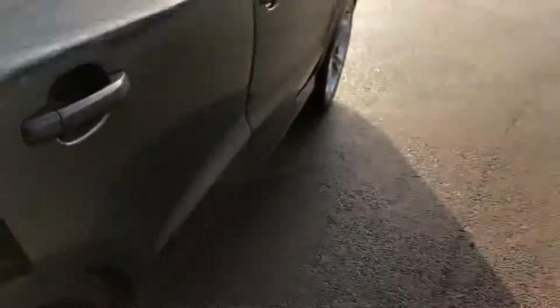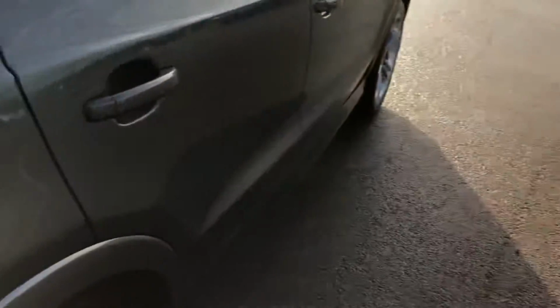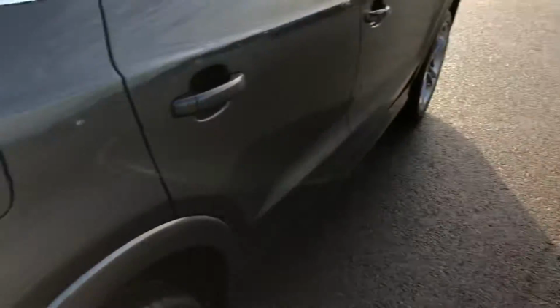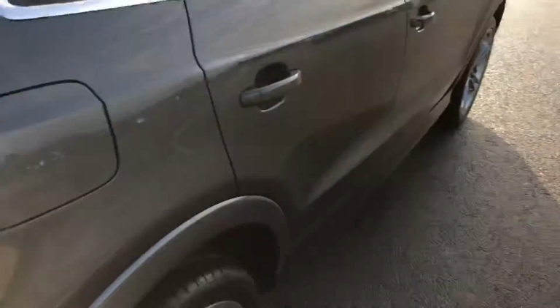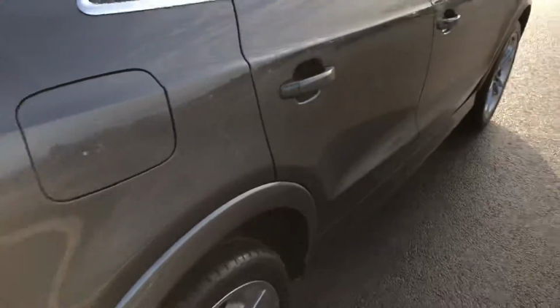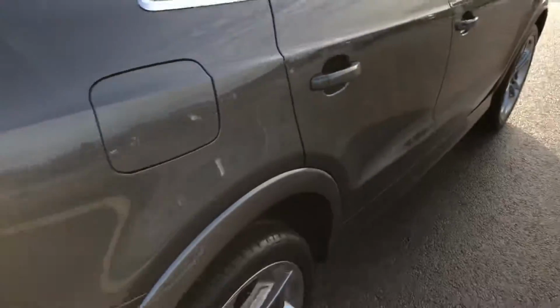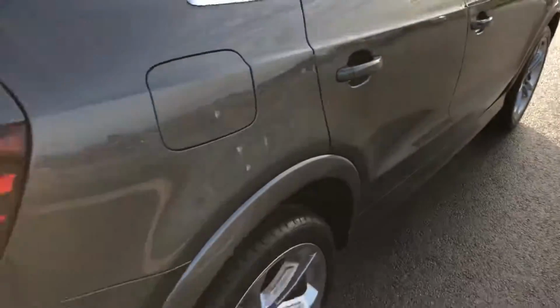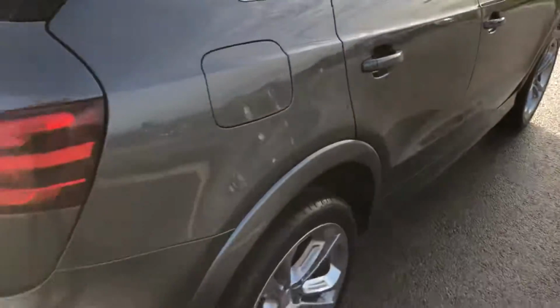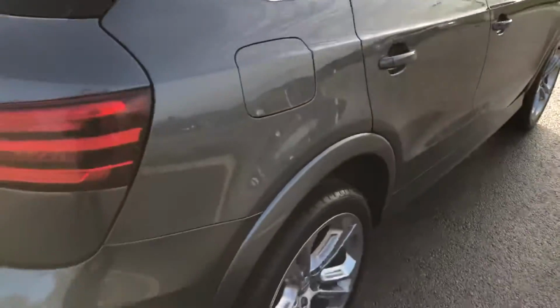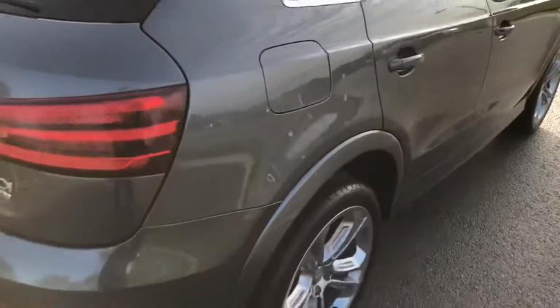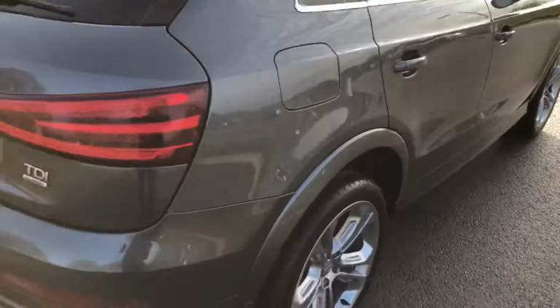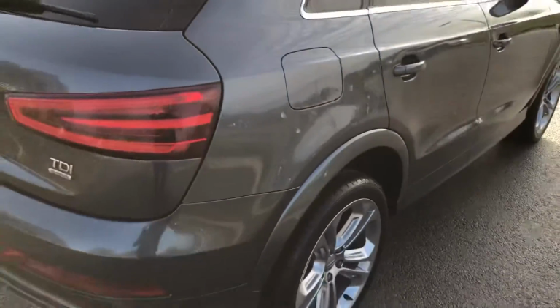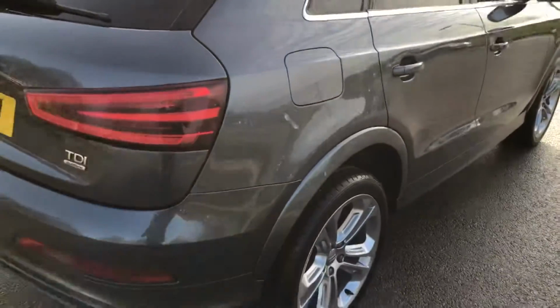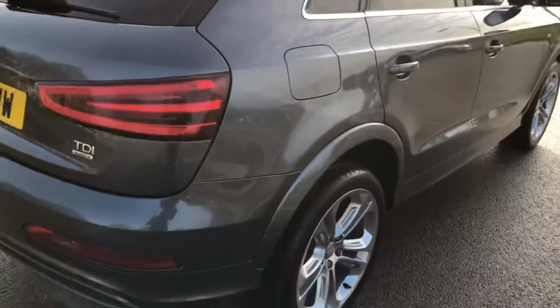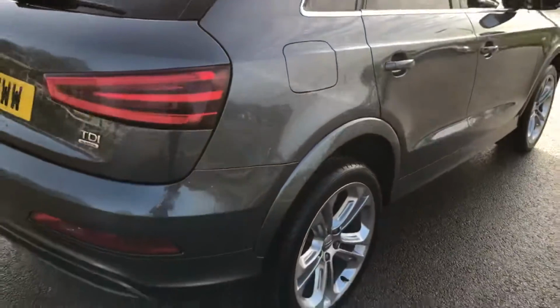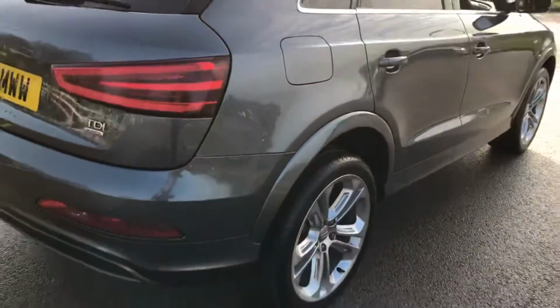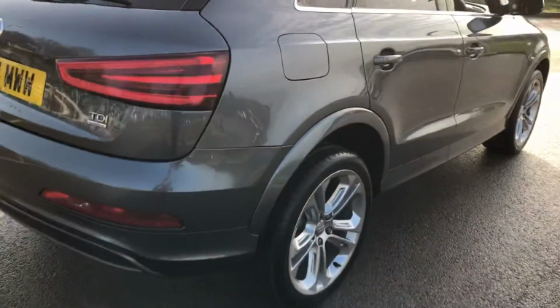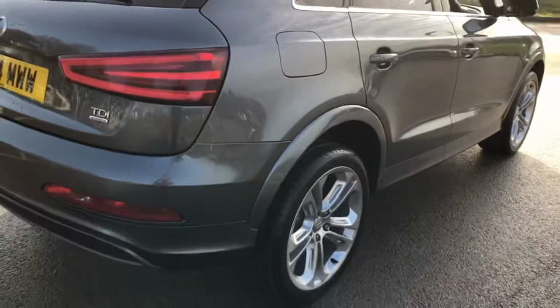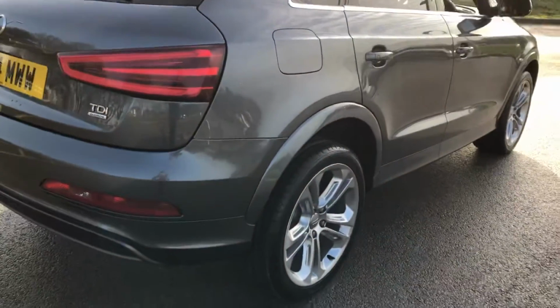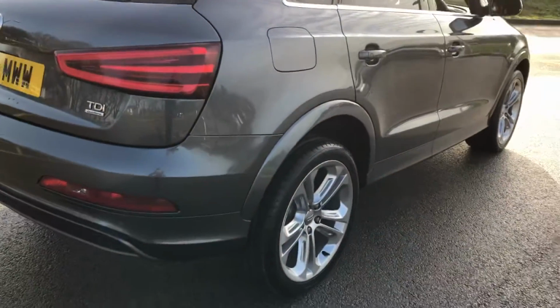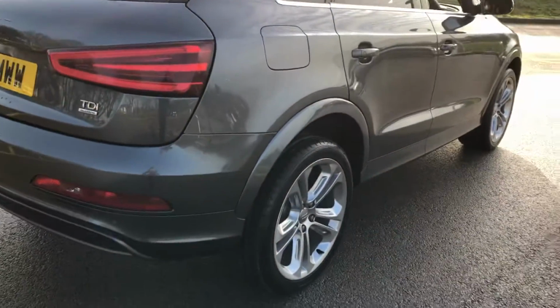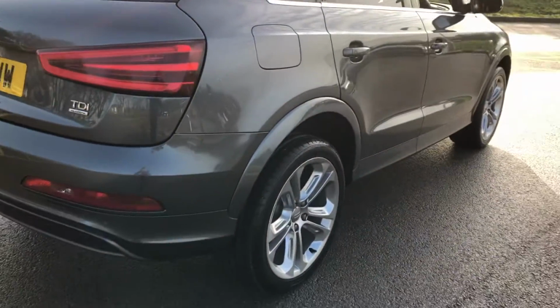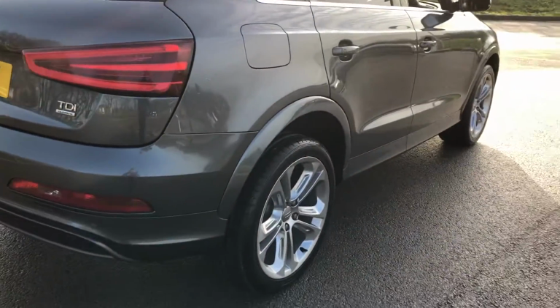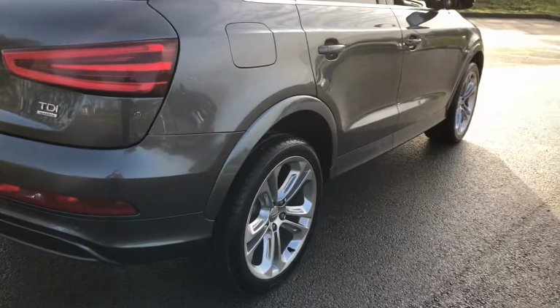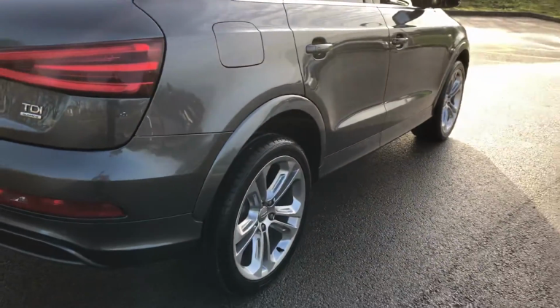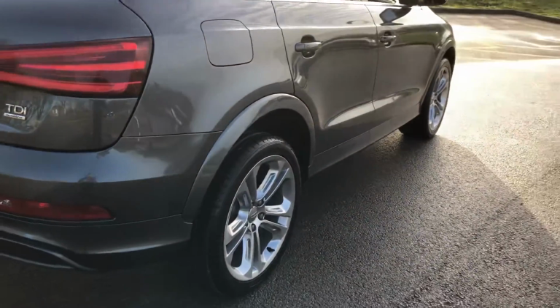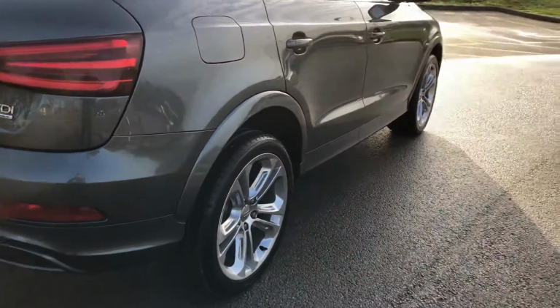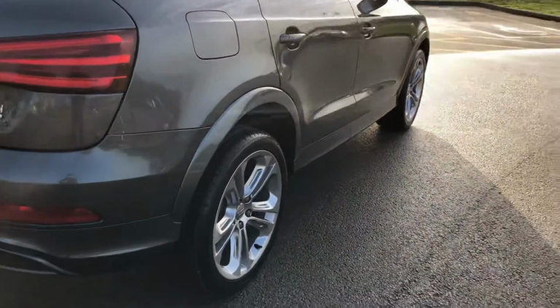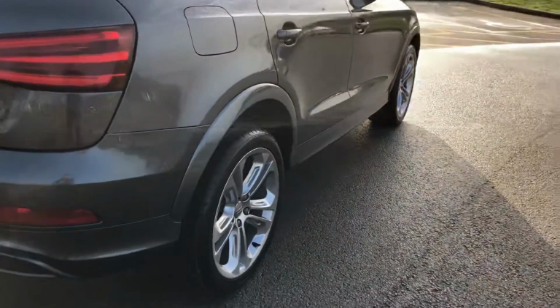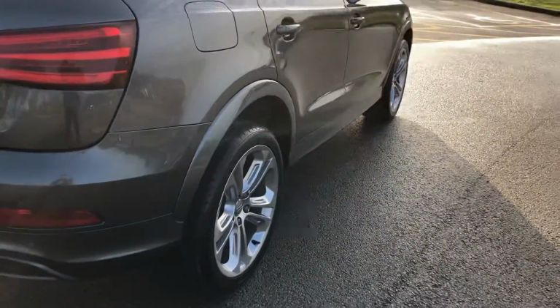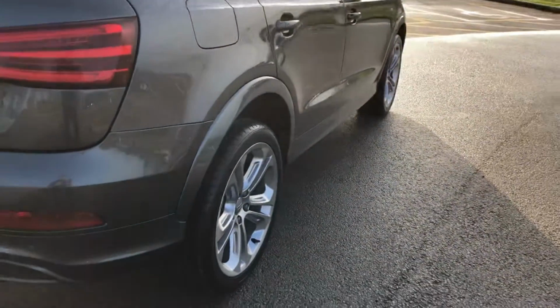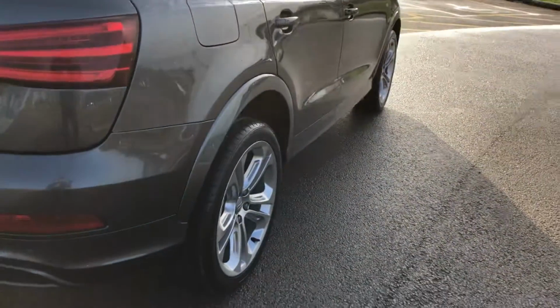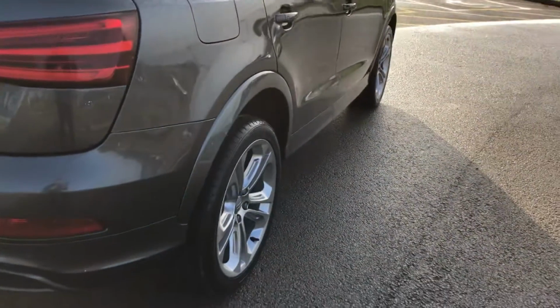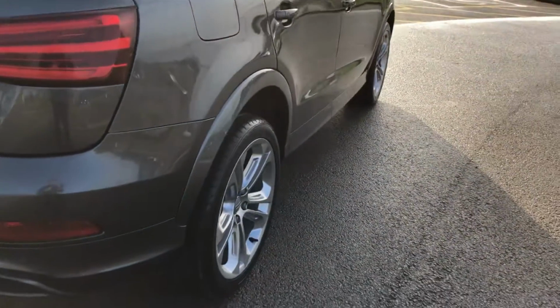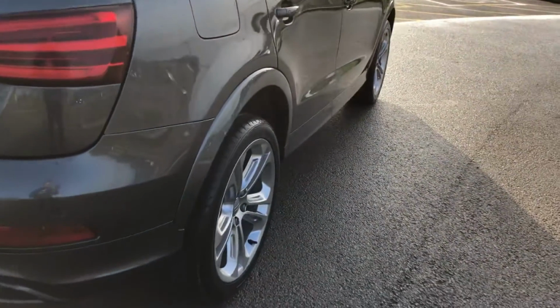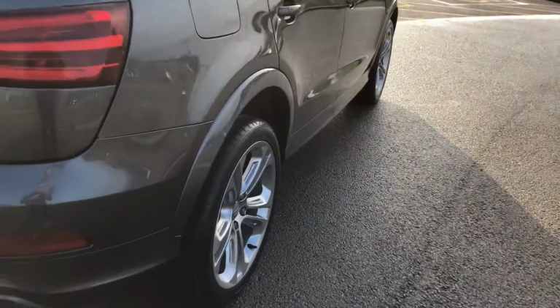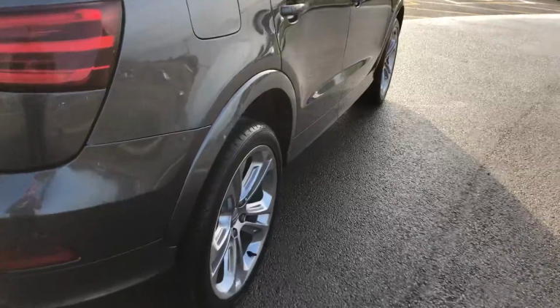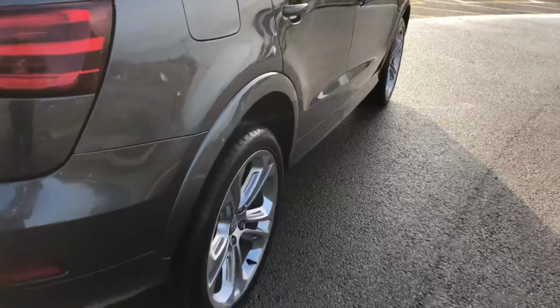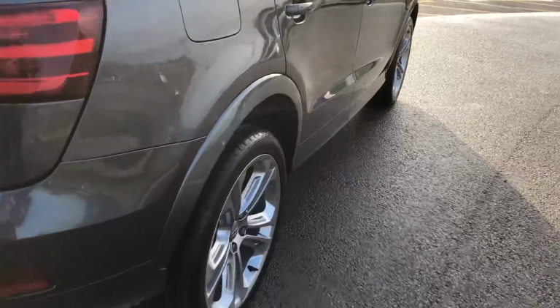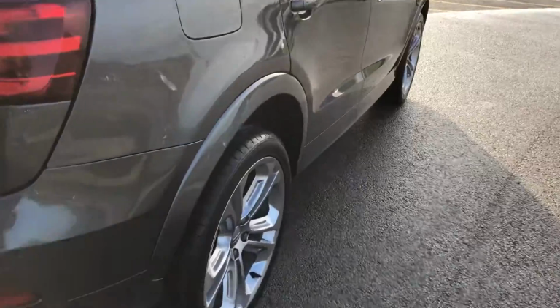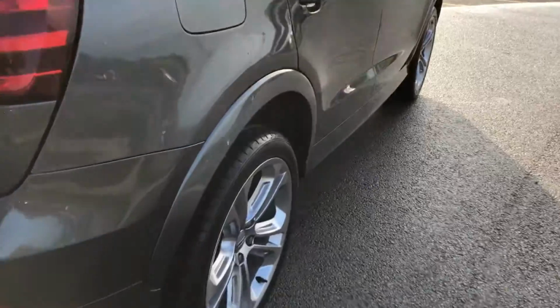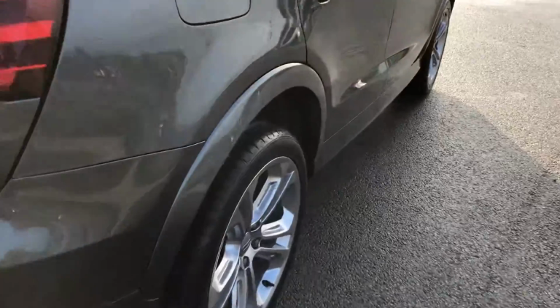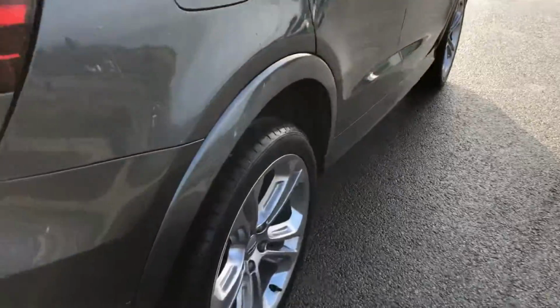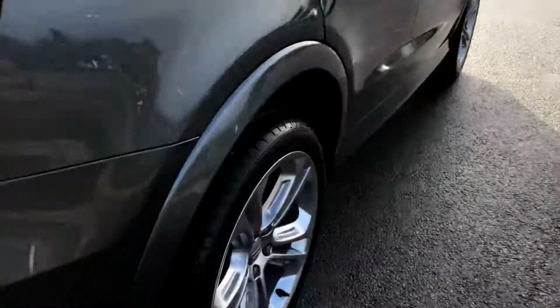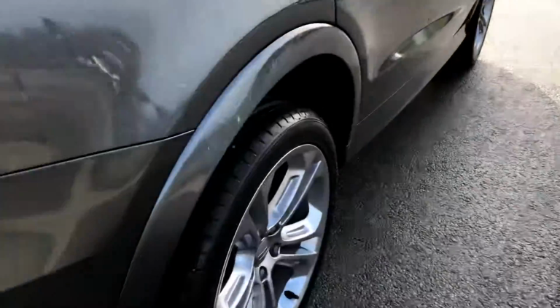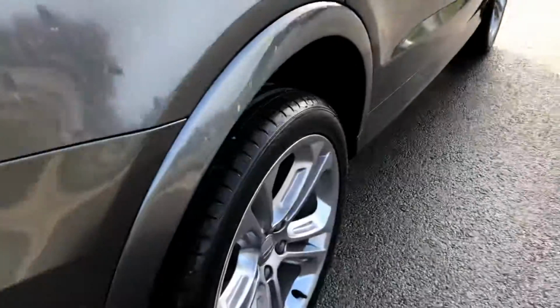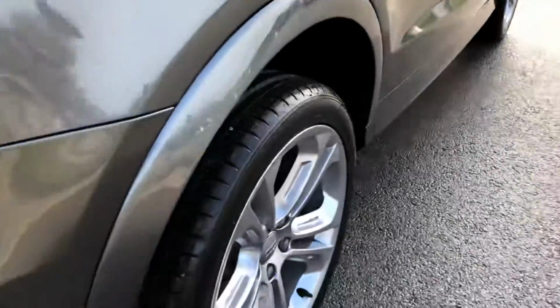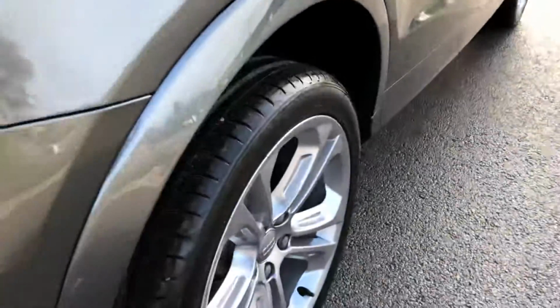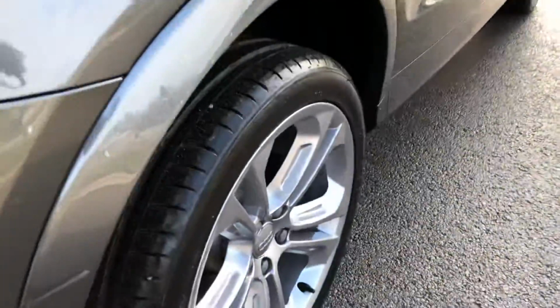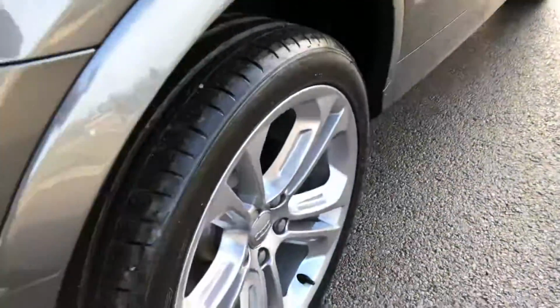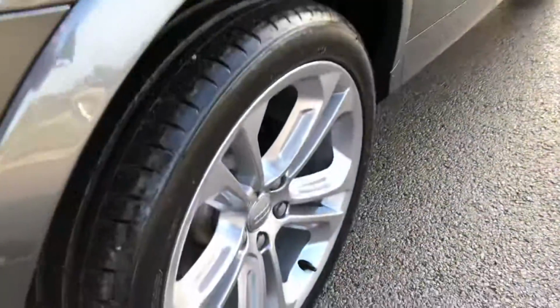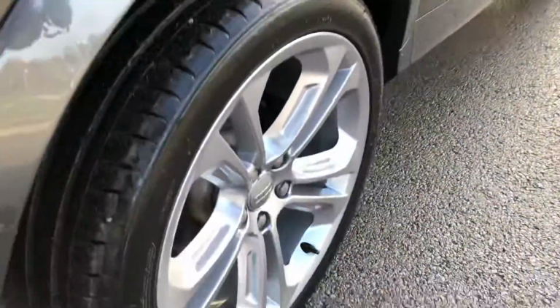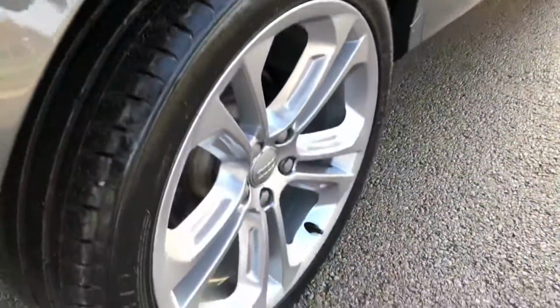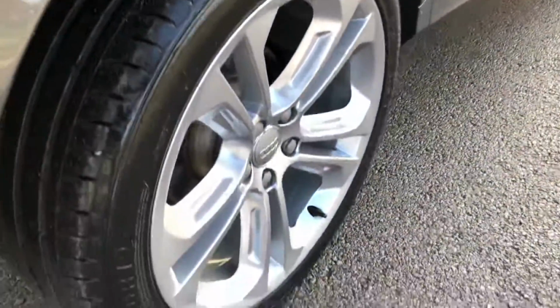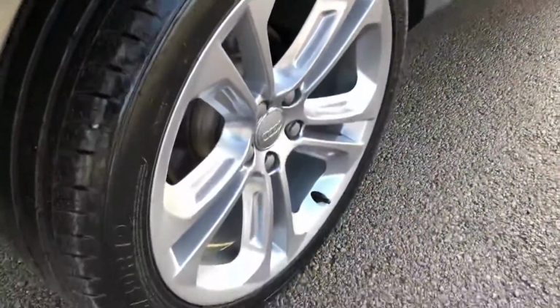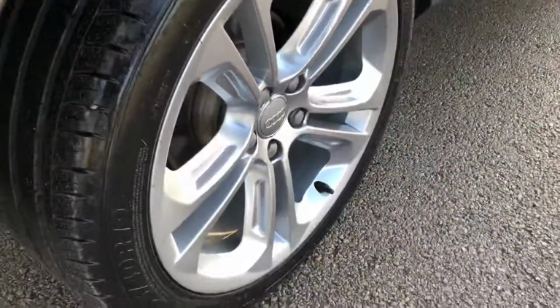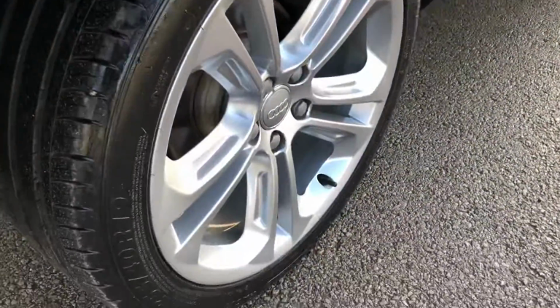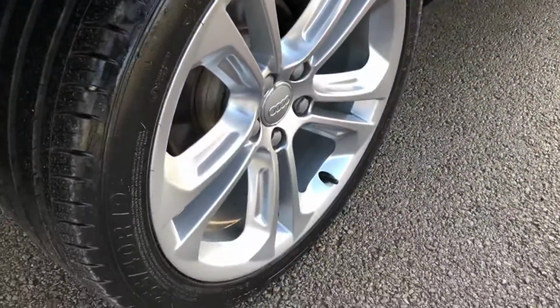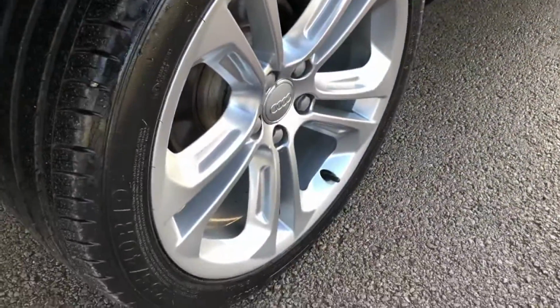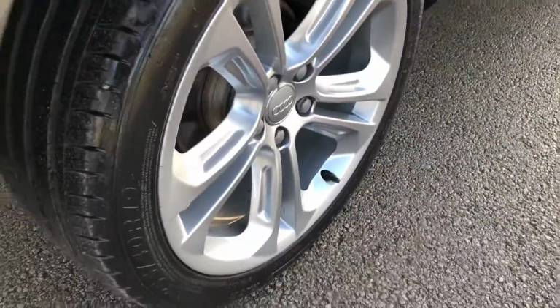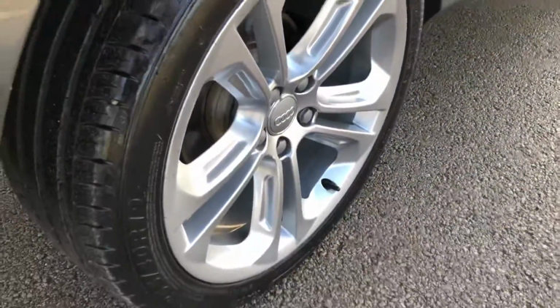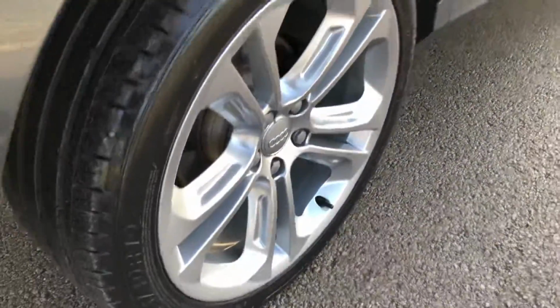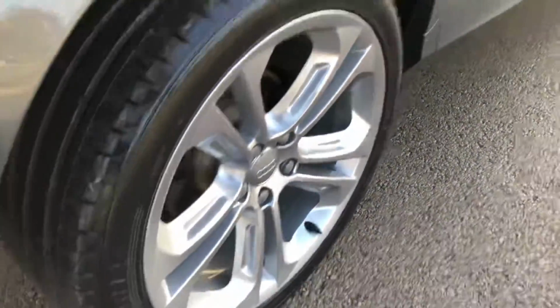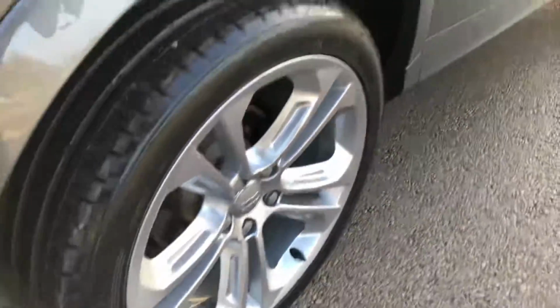On this side of the car there's no big dents, scratches or marks again — you can just see a real good shining reflection and another unmarked alloy.